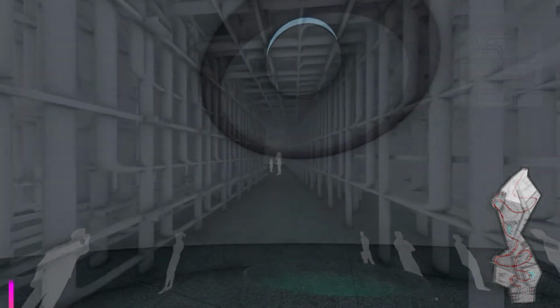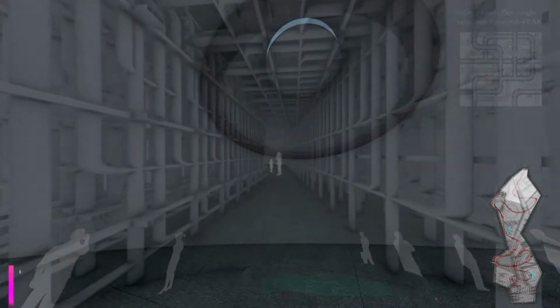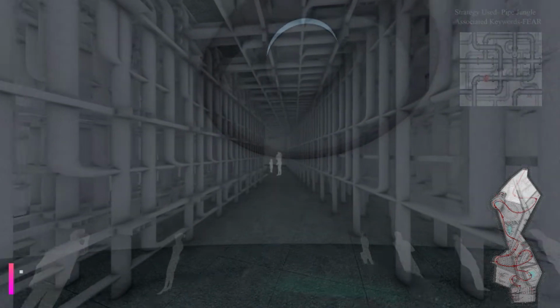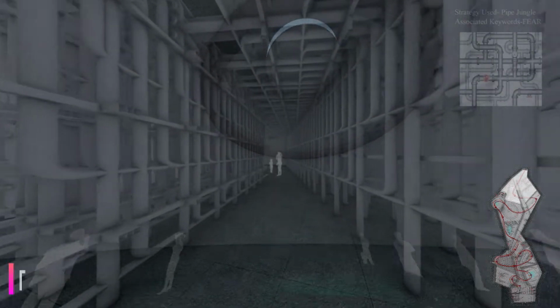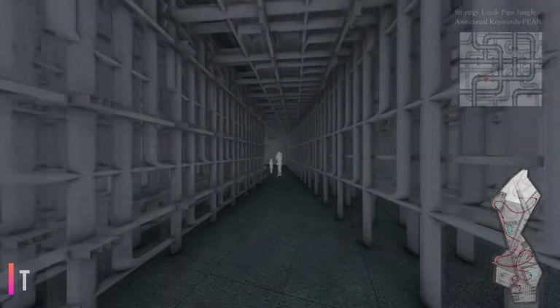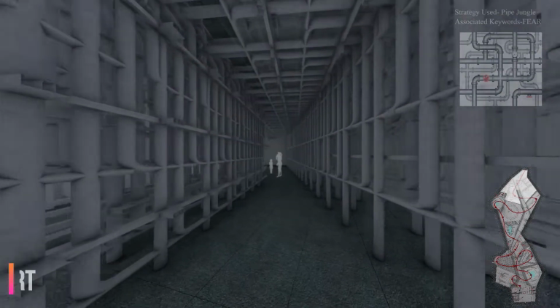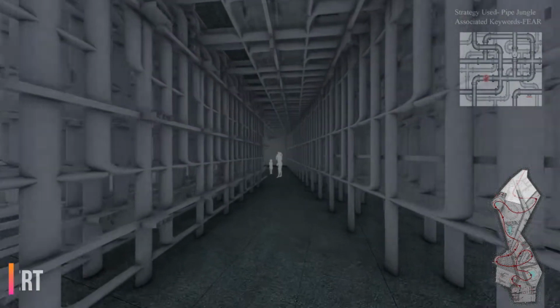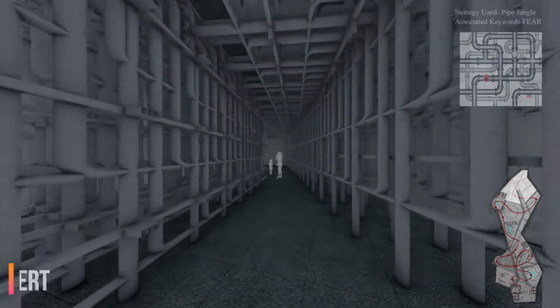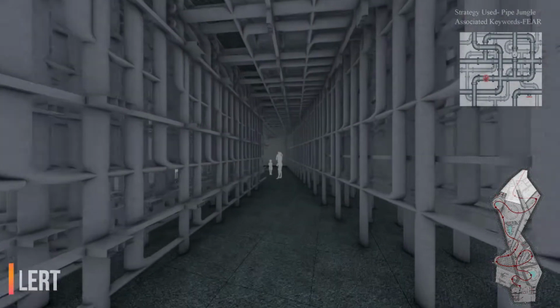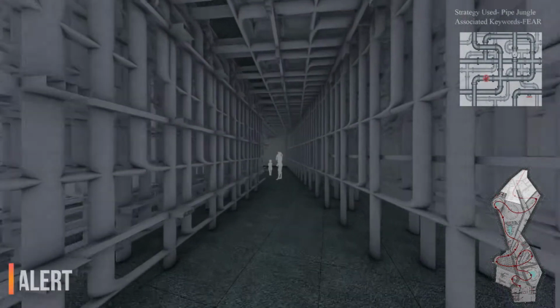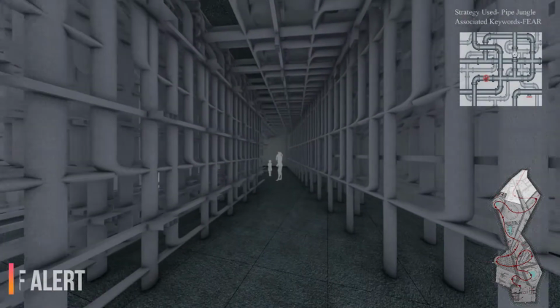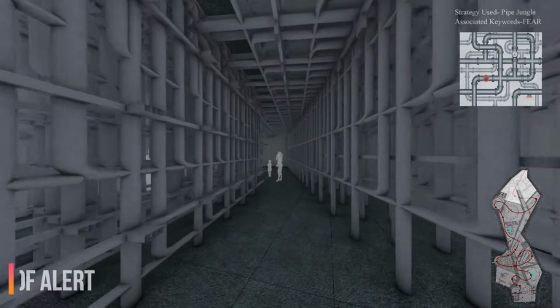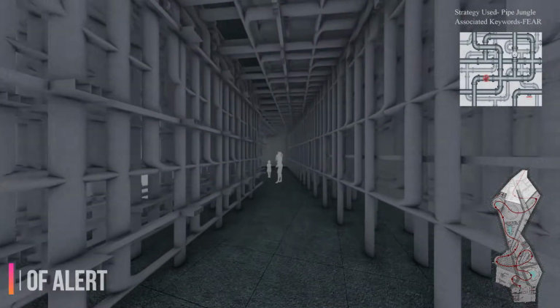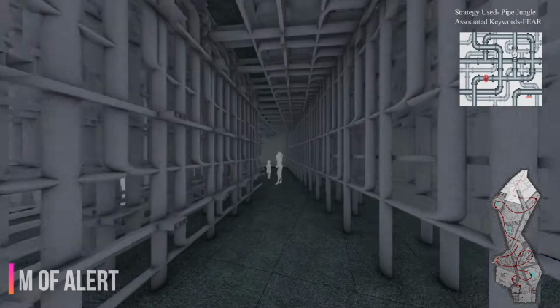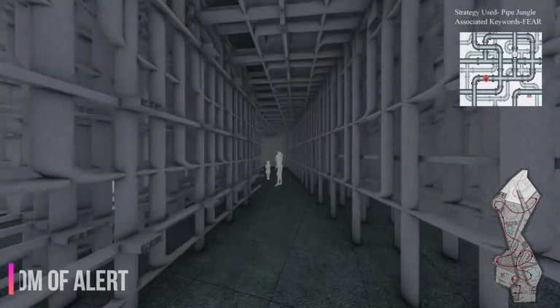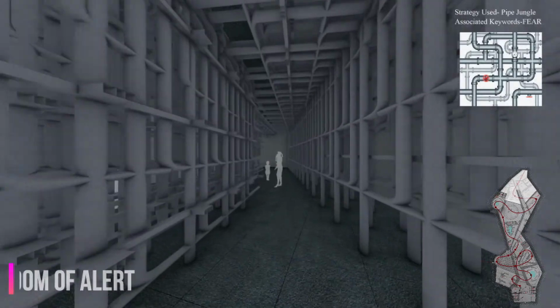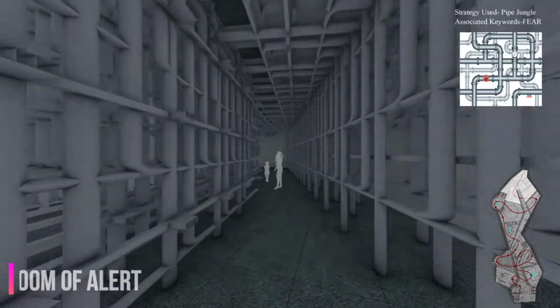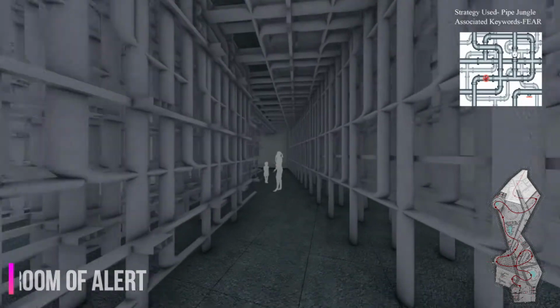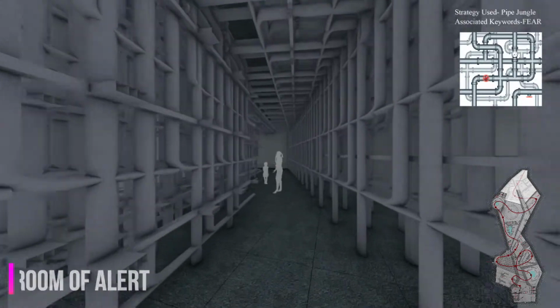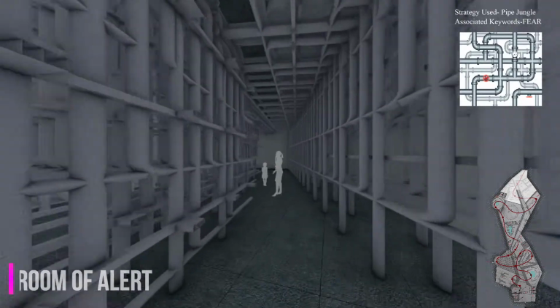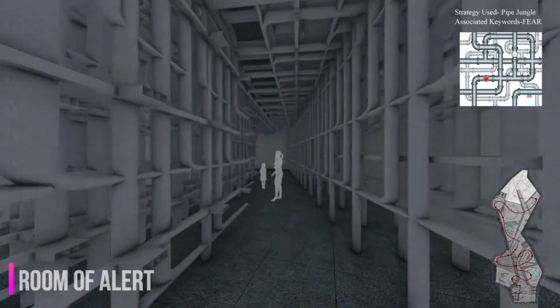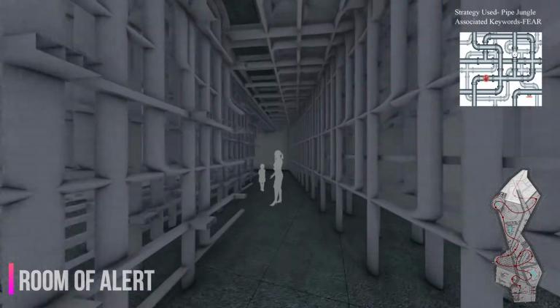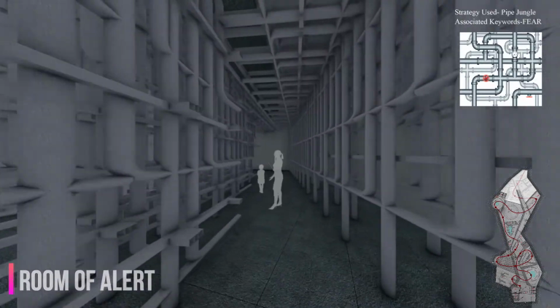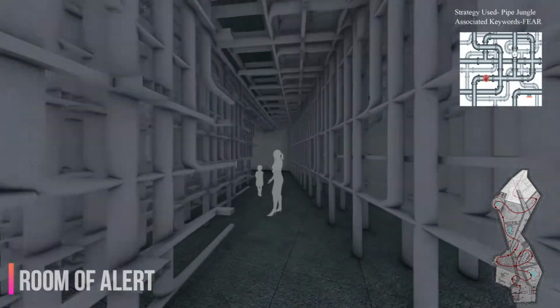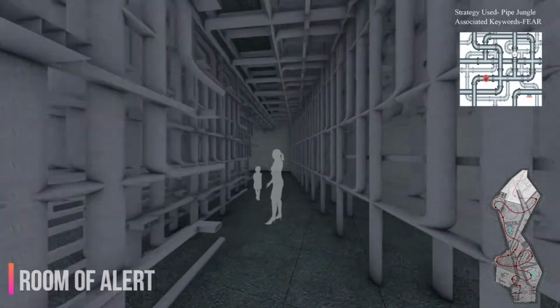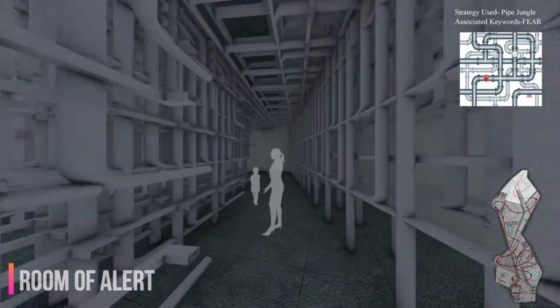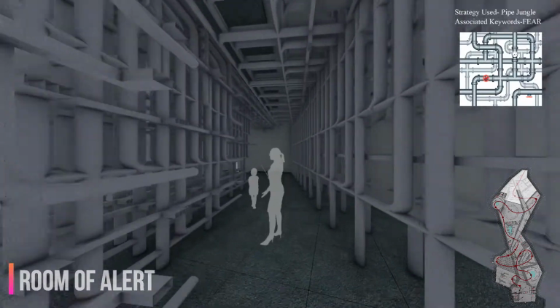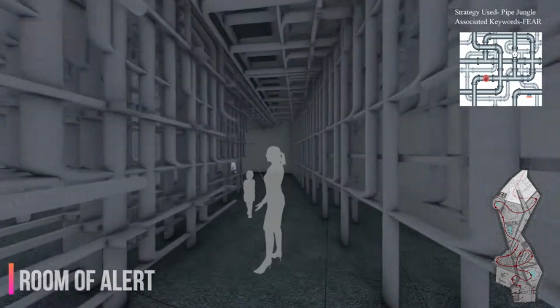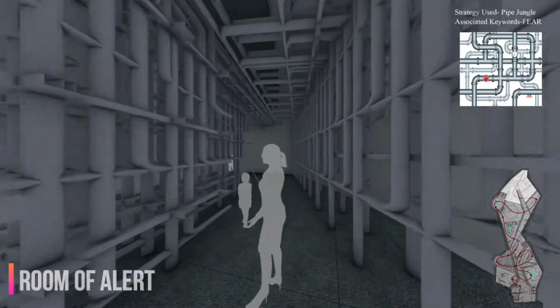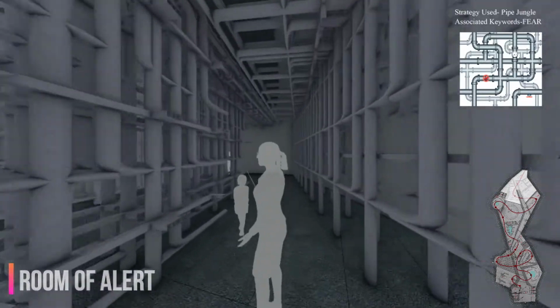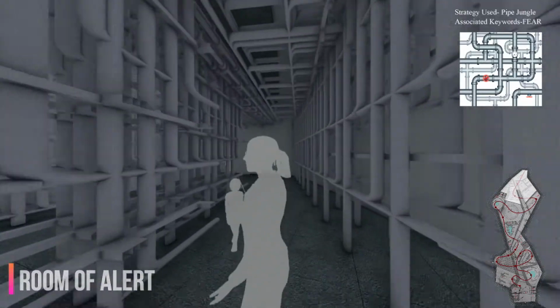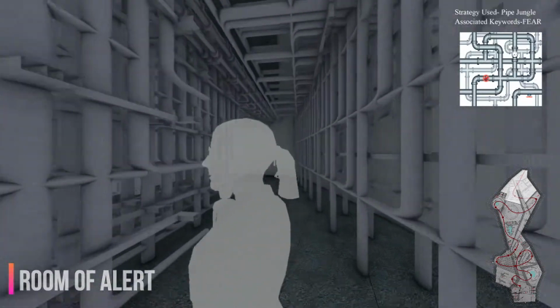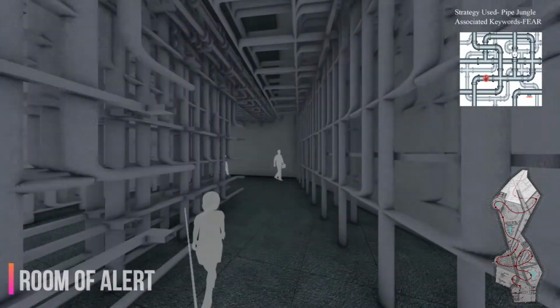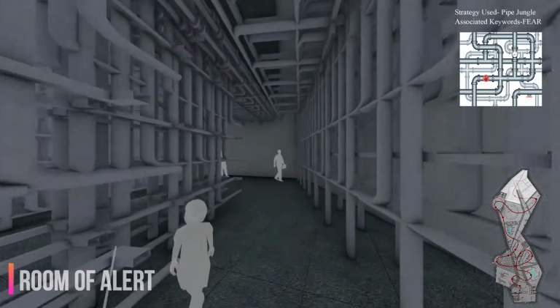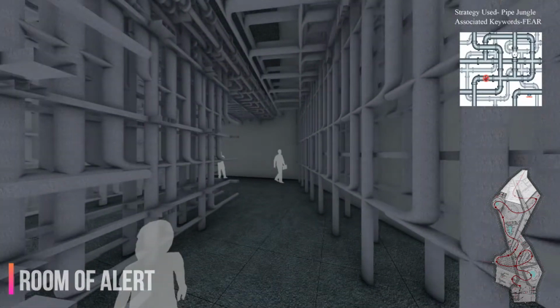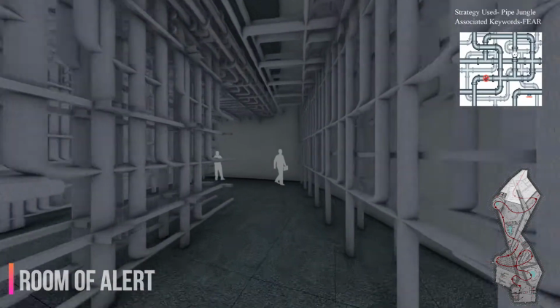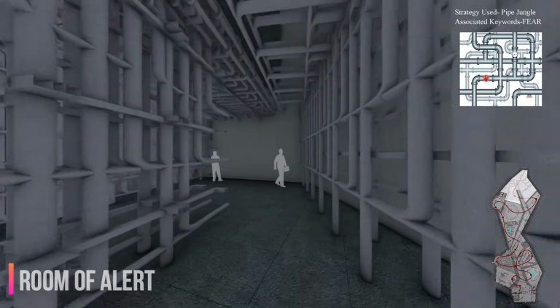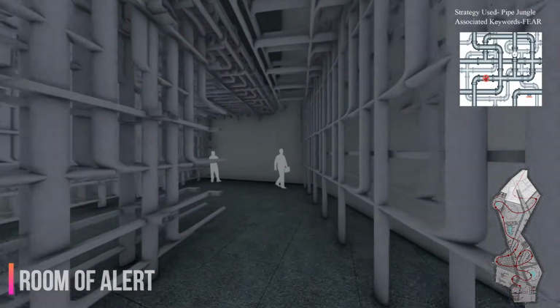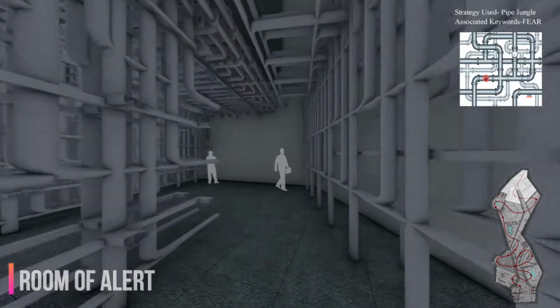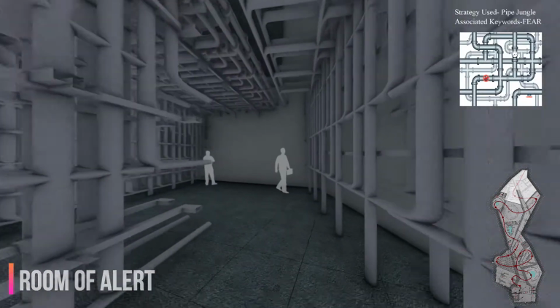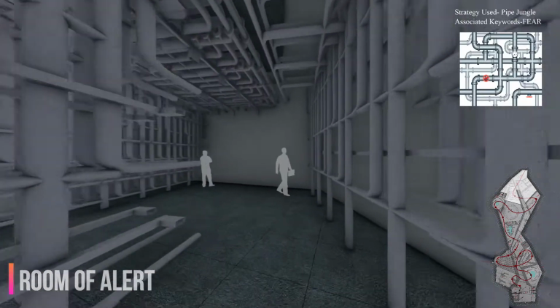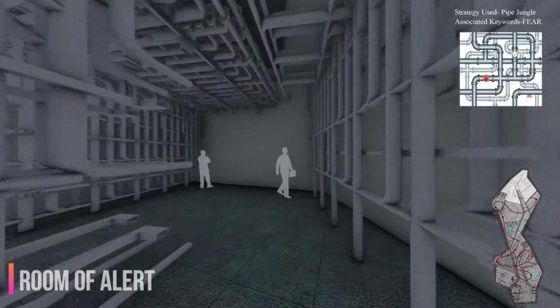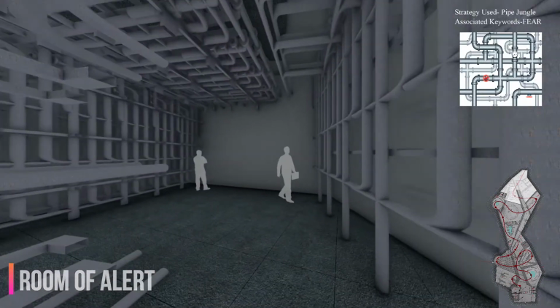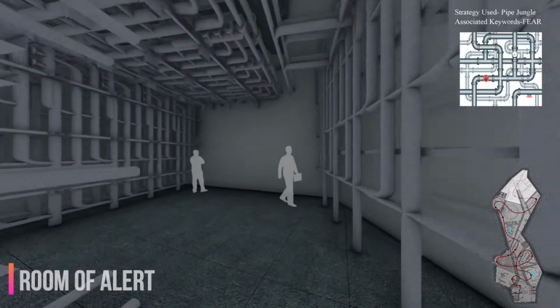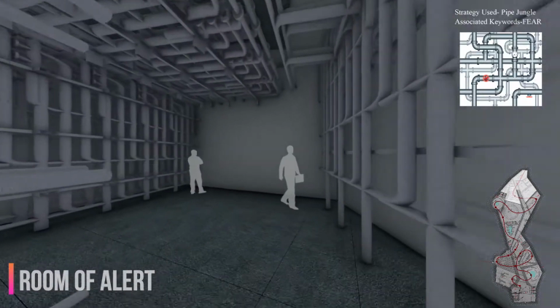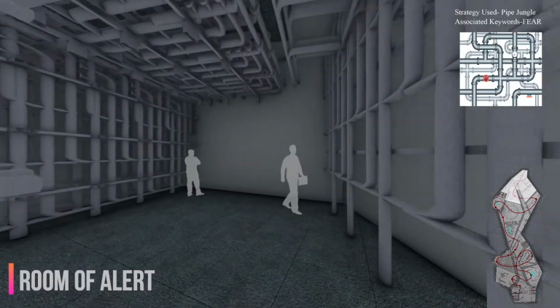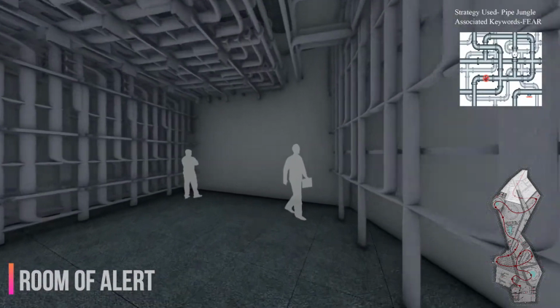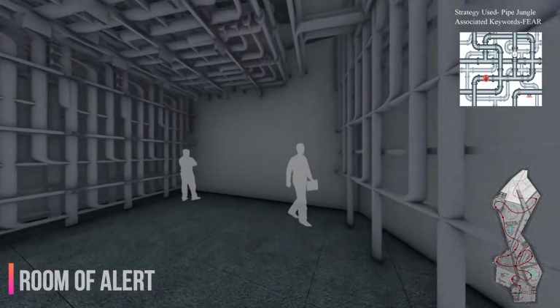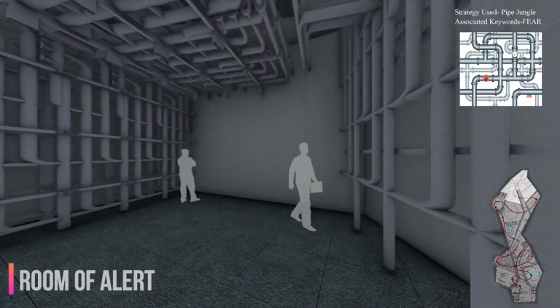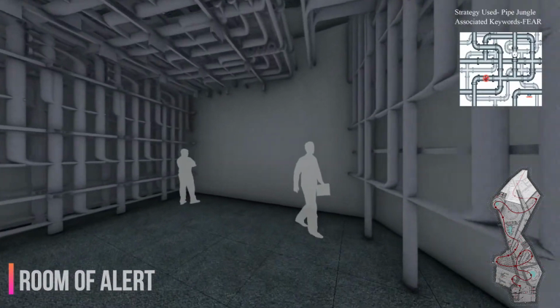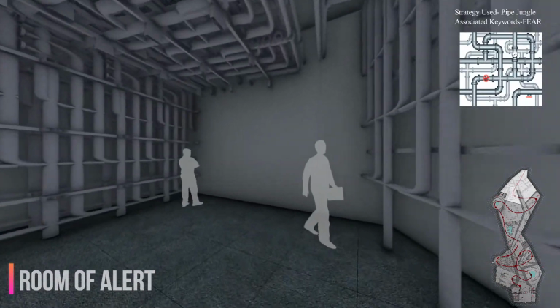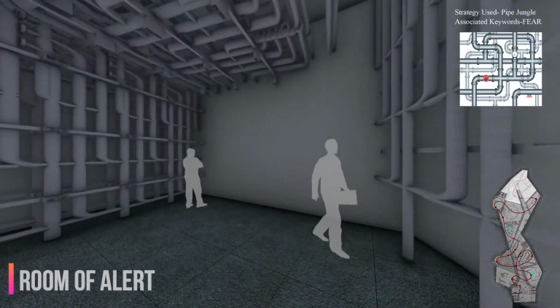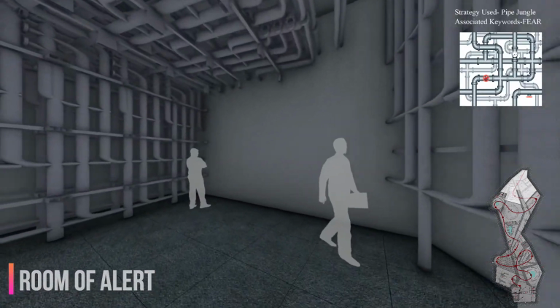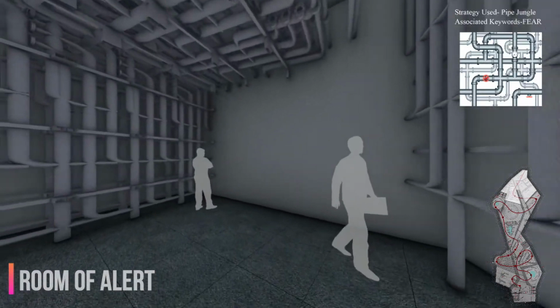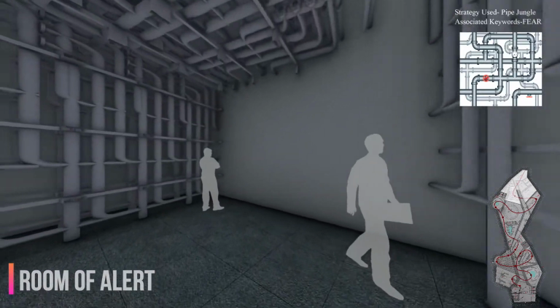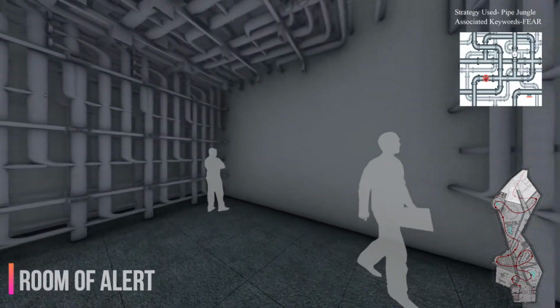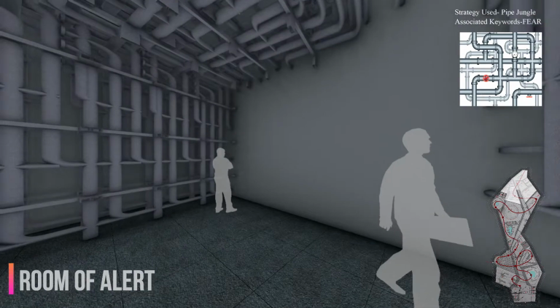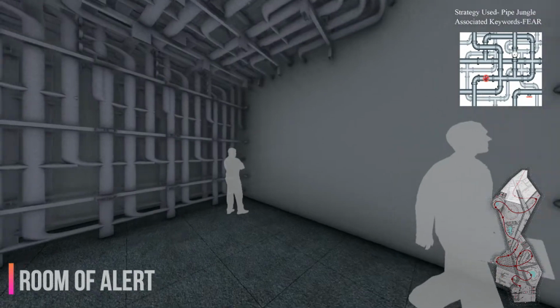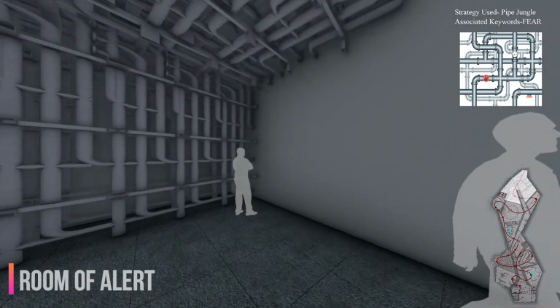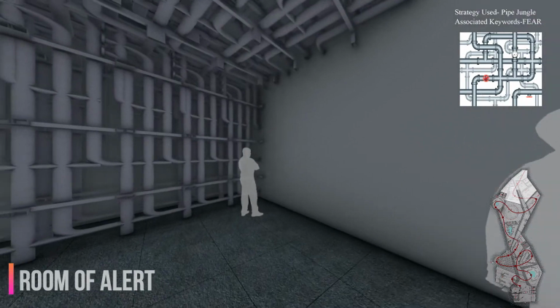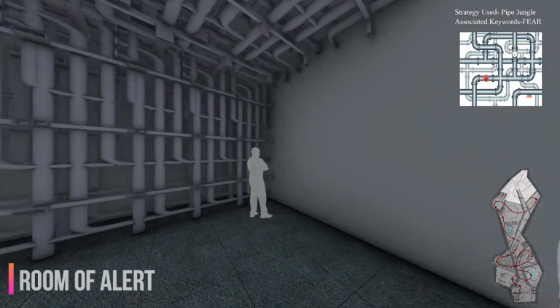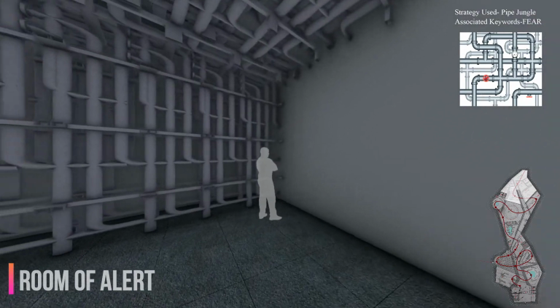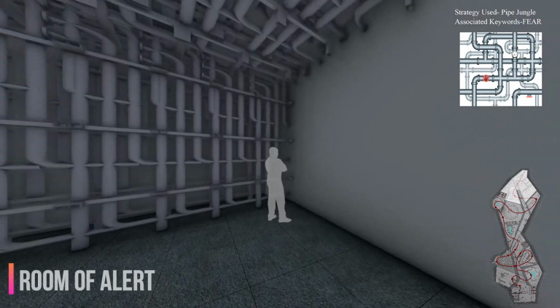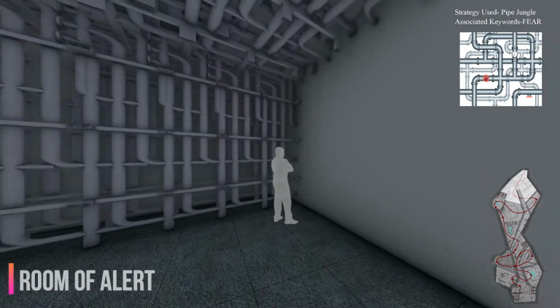The Room of Alert is a pipe jungle, where moving a single pipe leads to the ringing of all the pipes, awakening both alertness and fear at the same time.